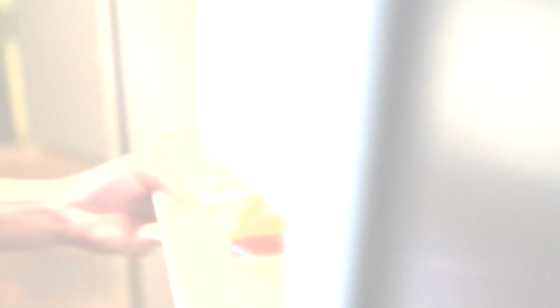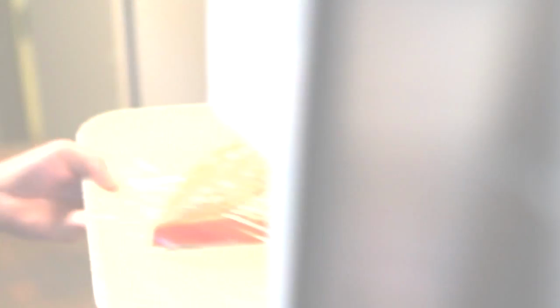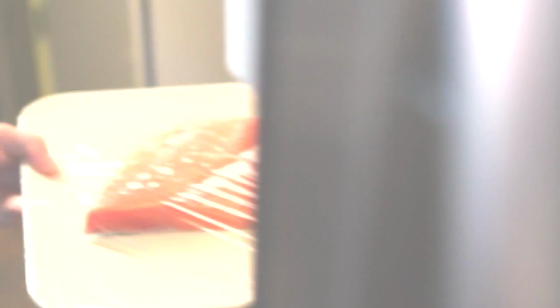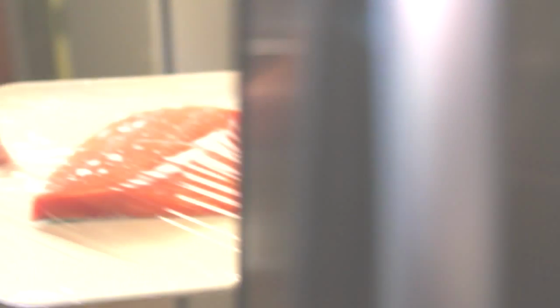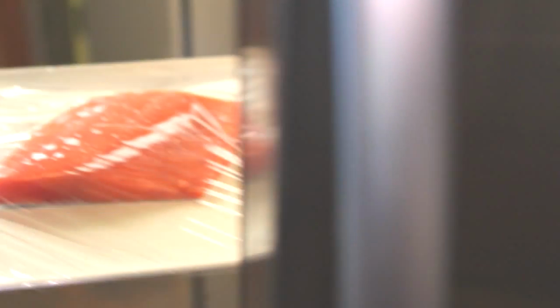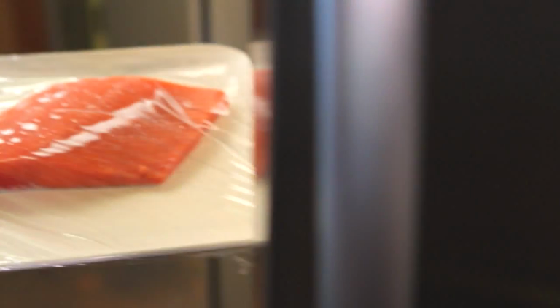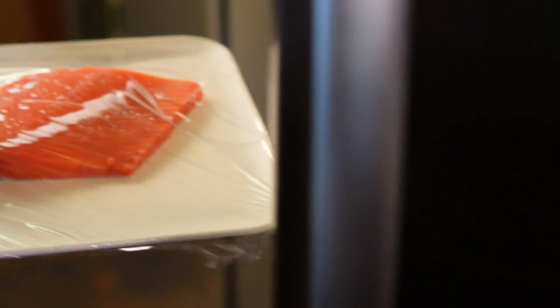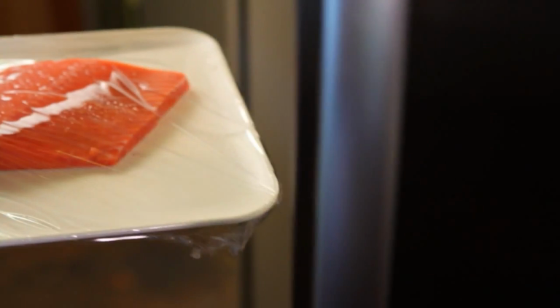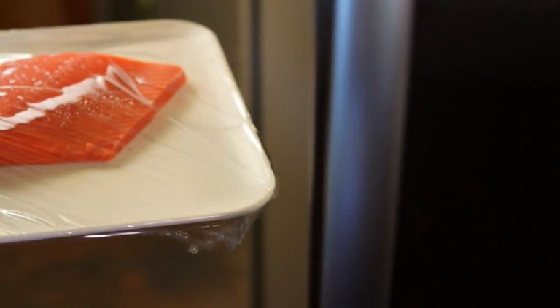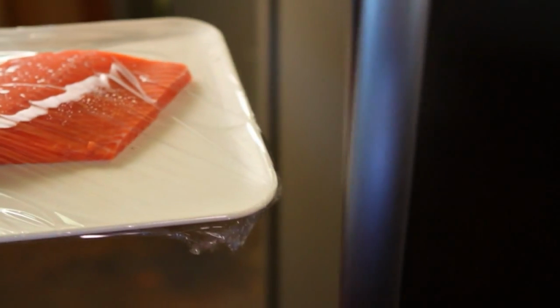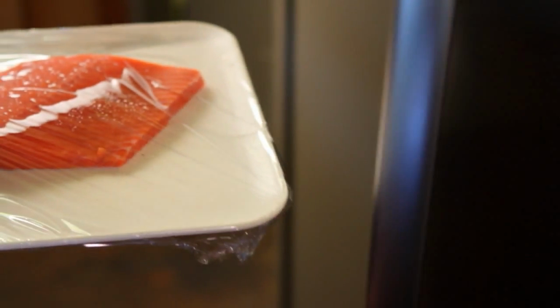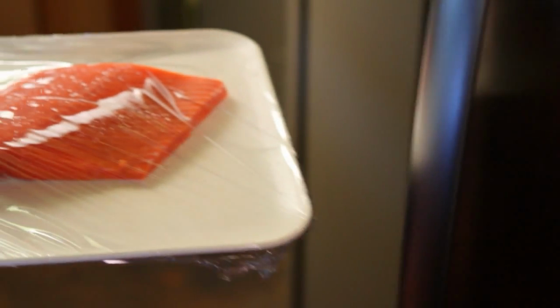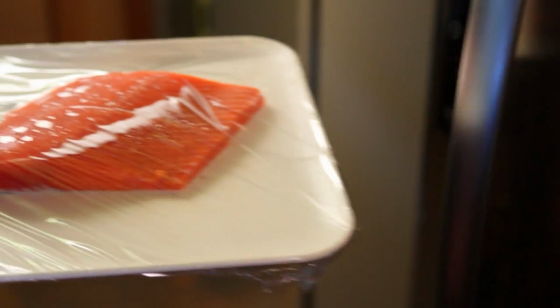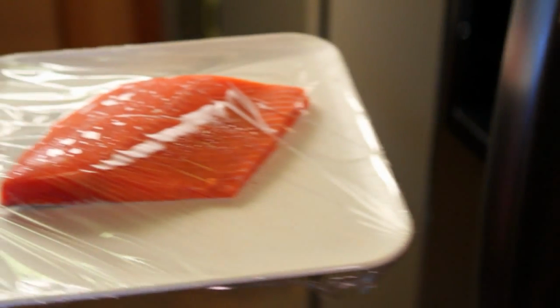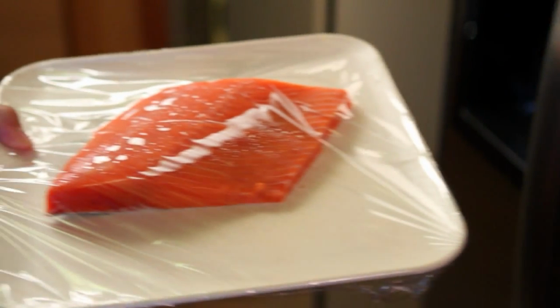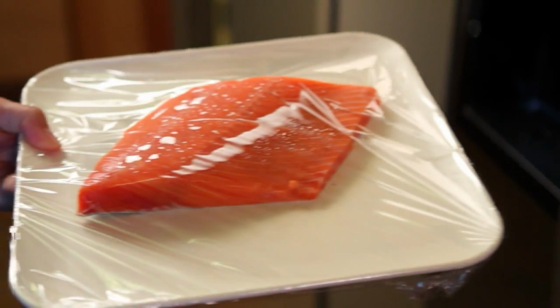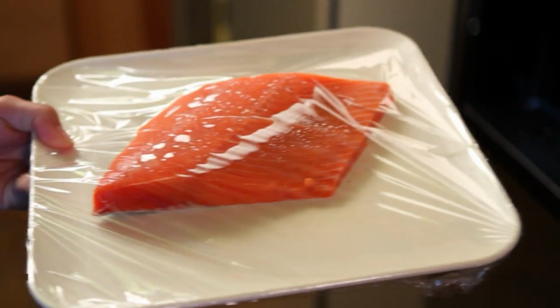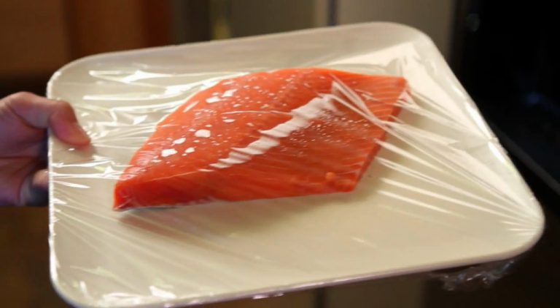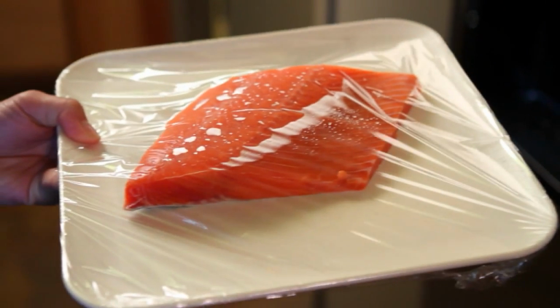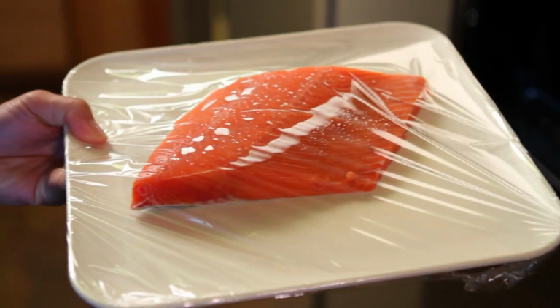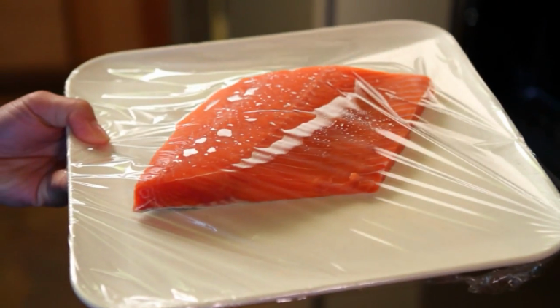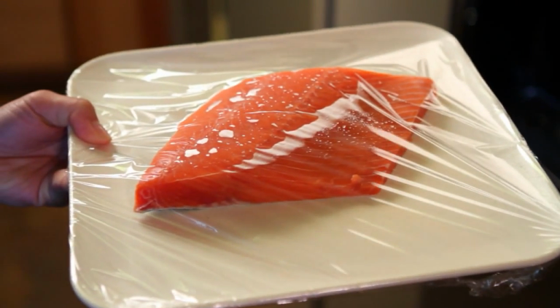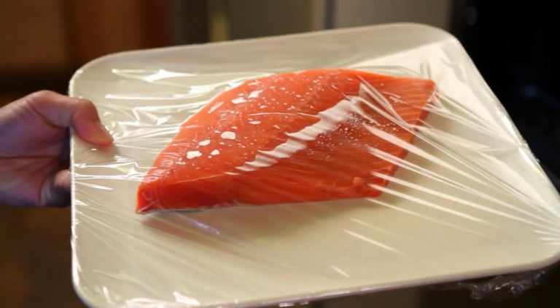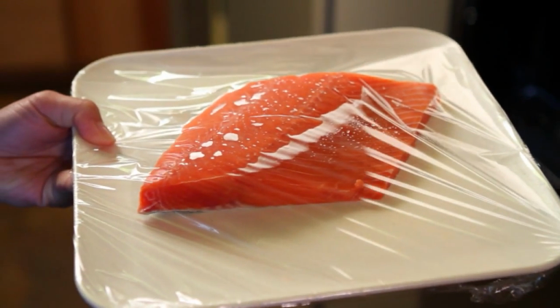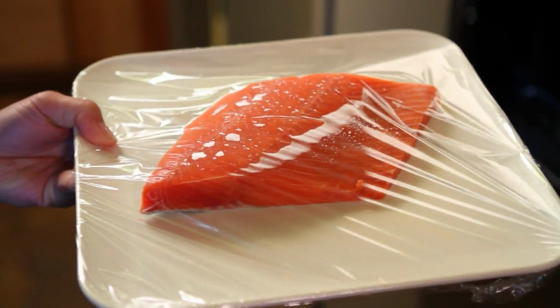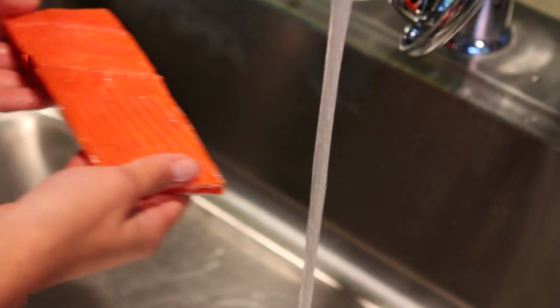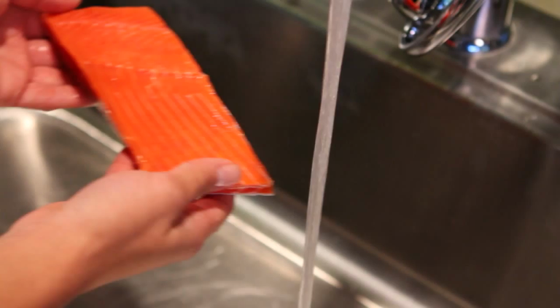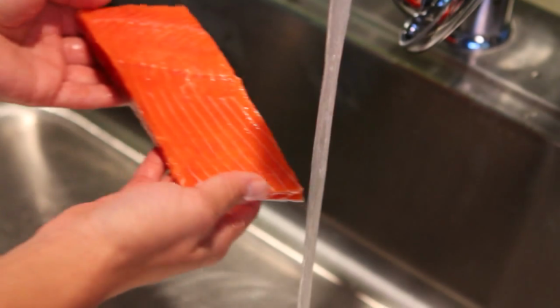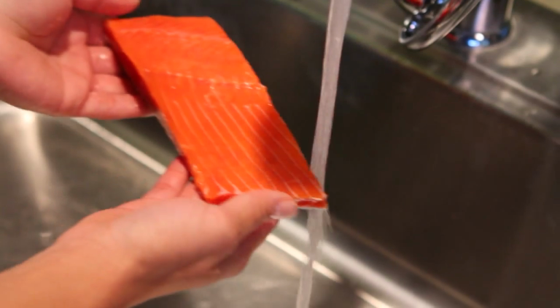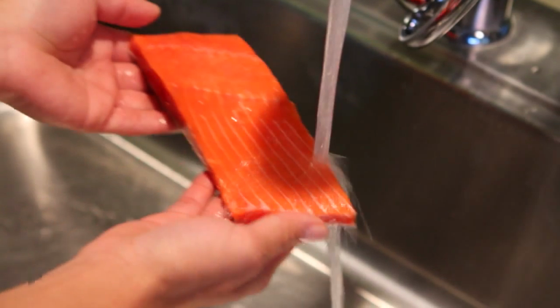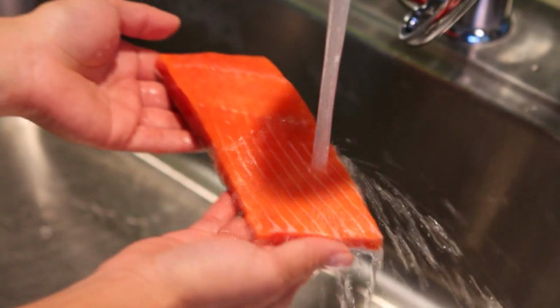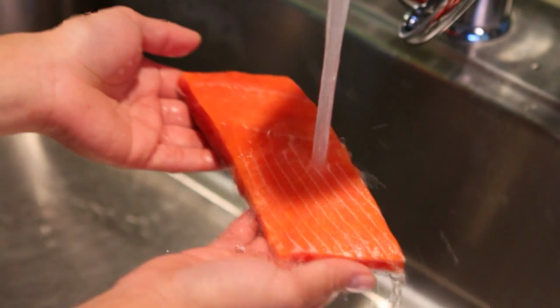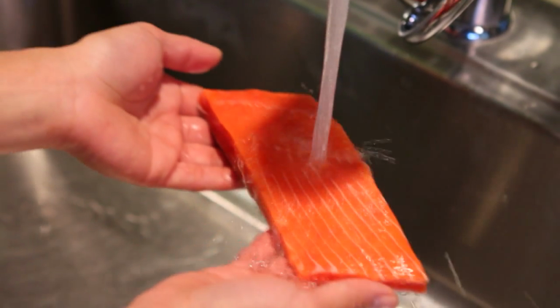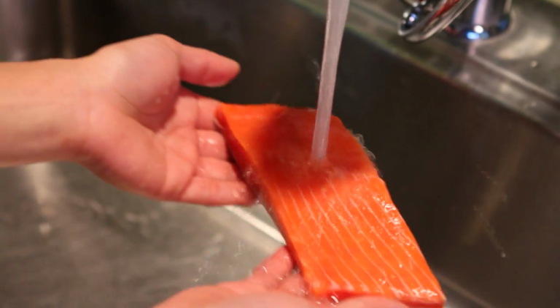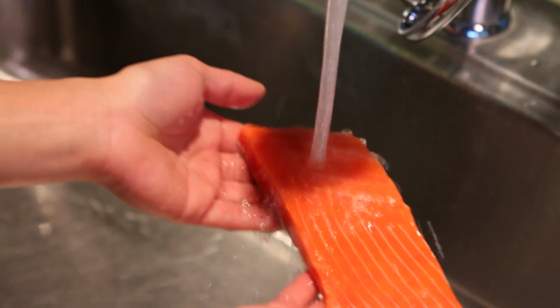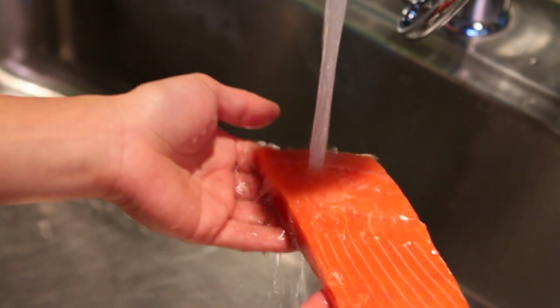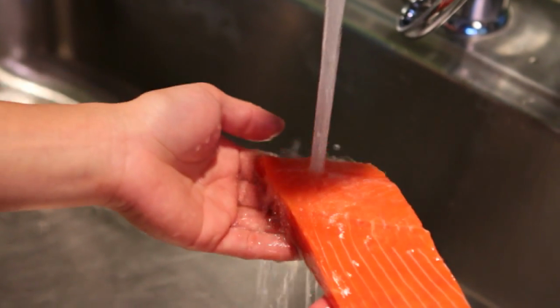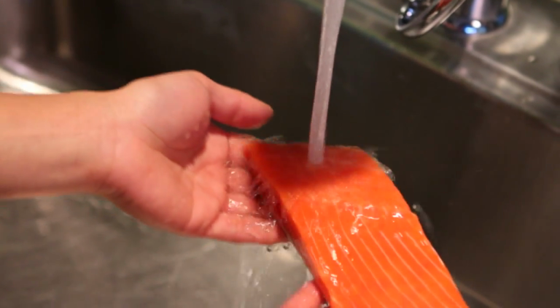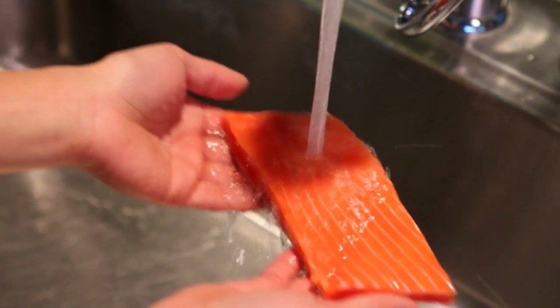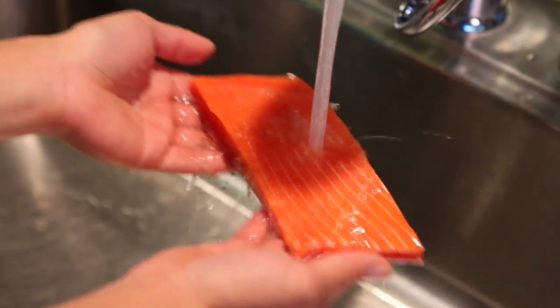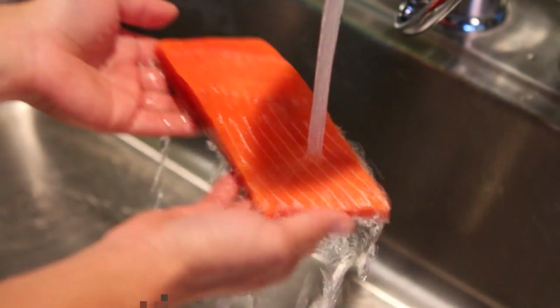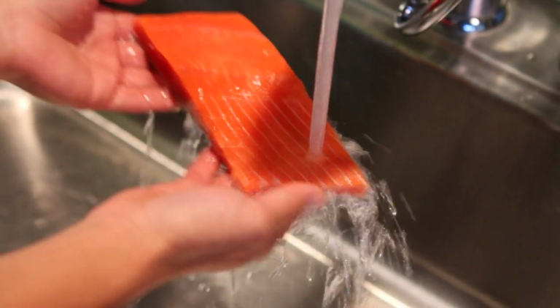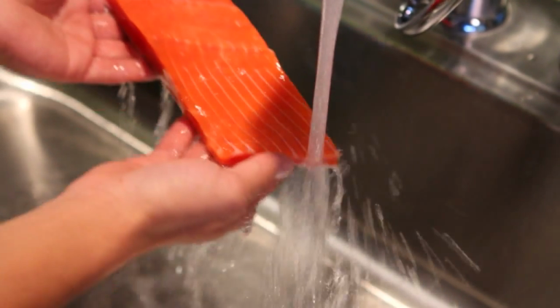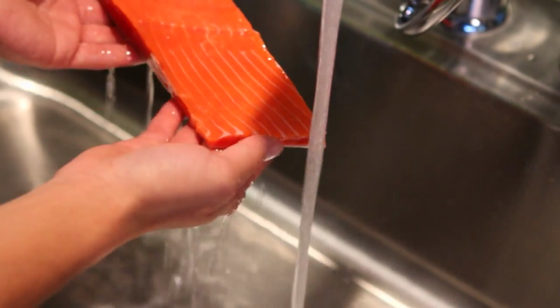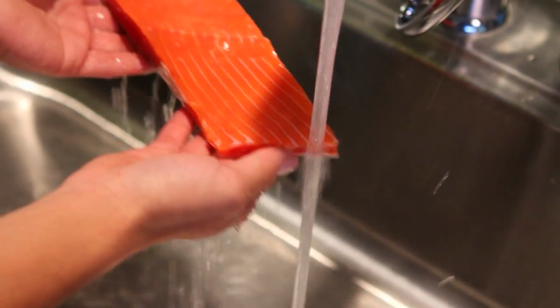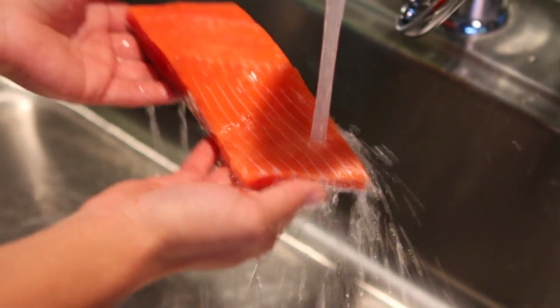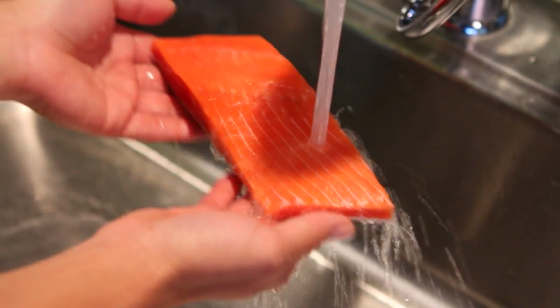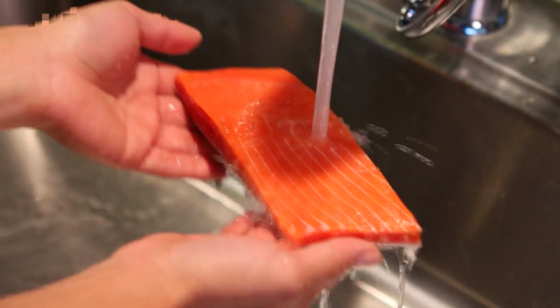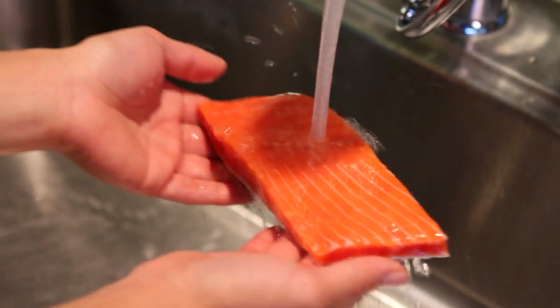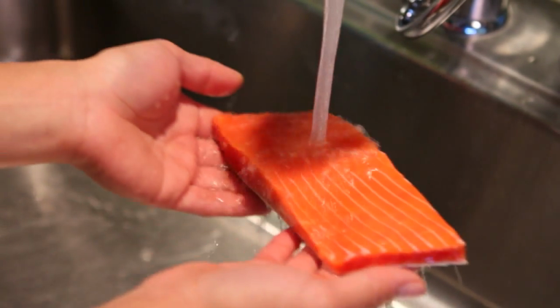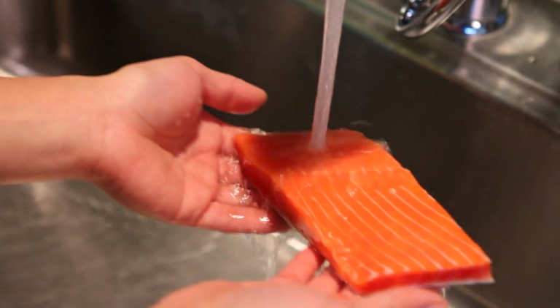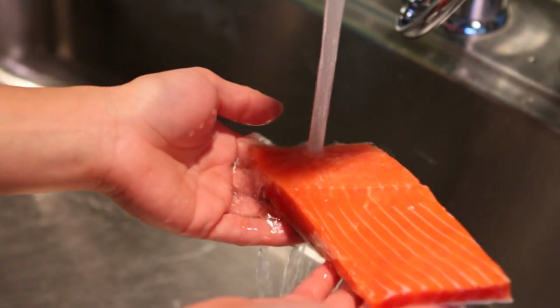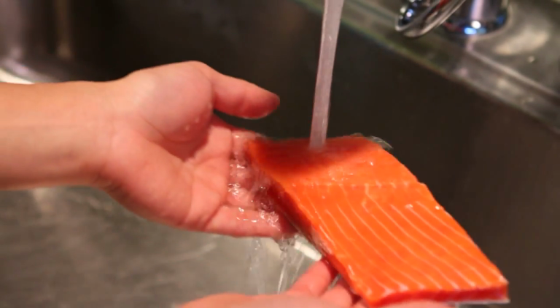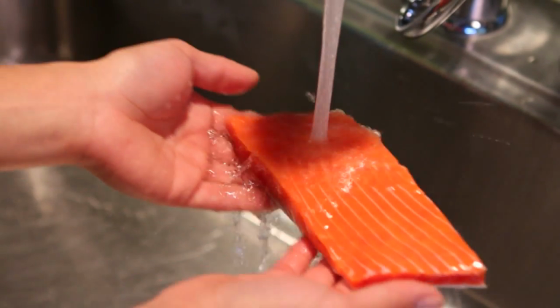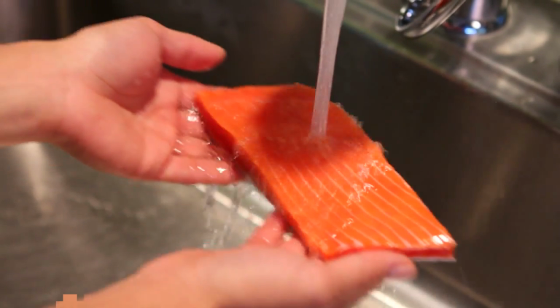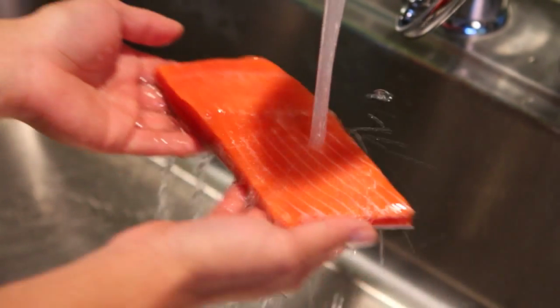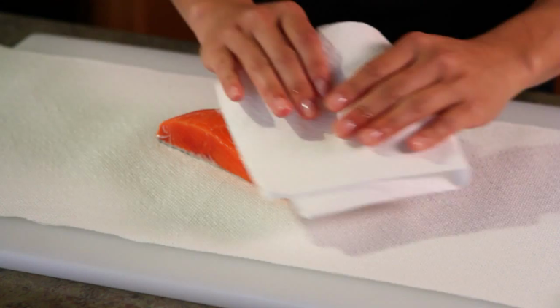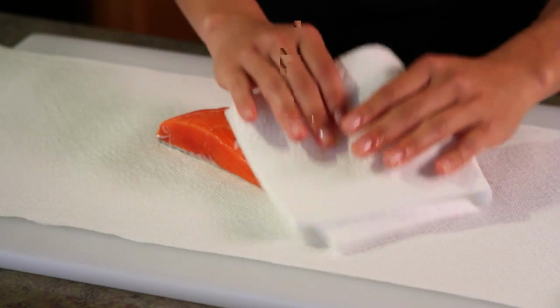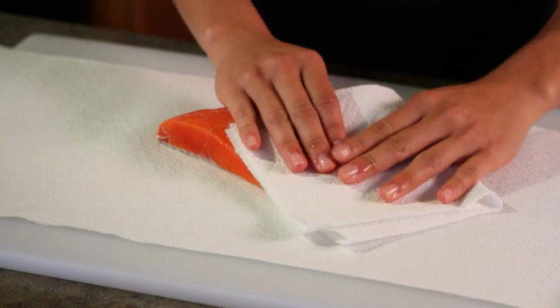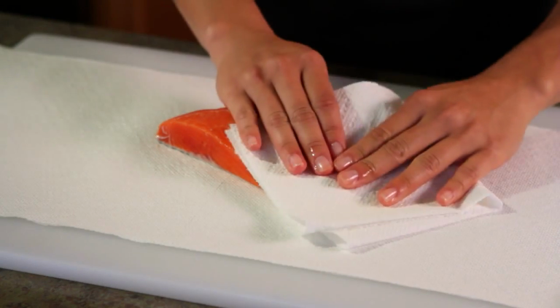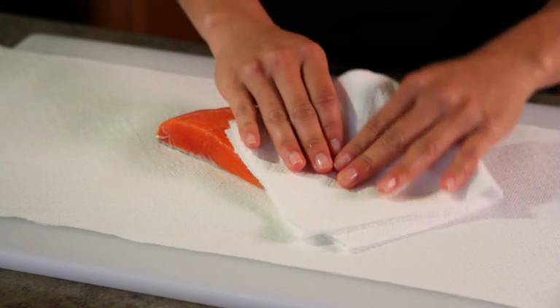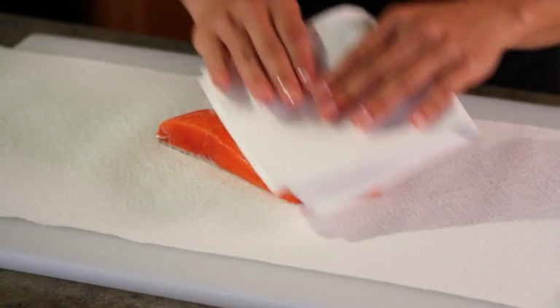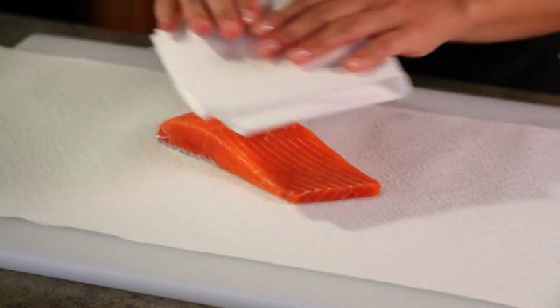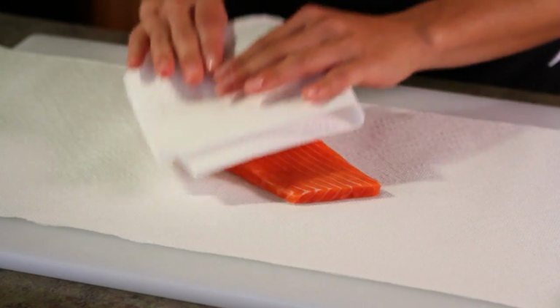First, remove the Alaska Sockeye Salmon from your refrigerator 15 minutes before cooking. Rinse in cold water and pat dry.